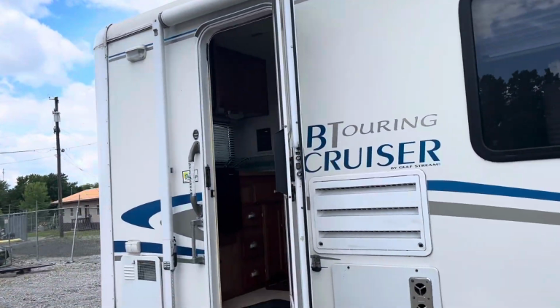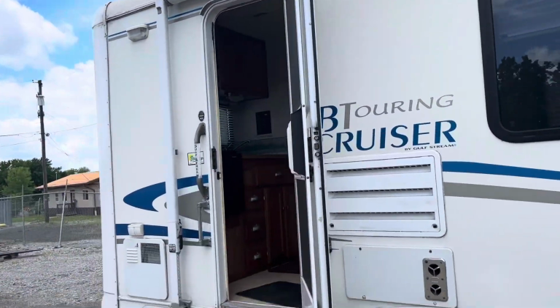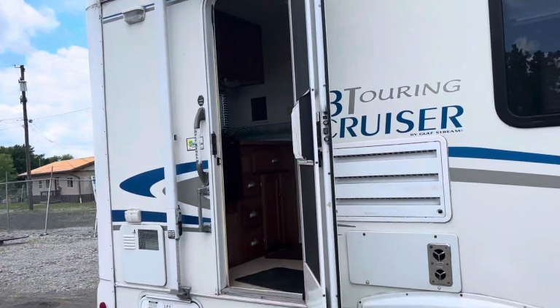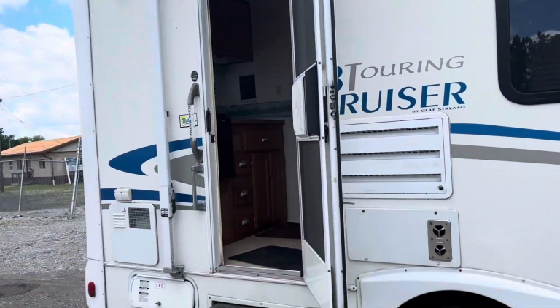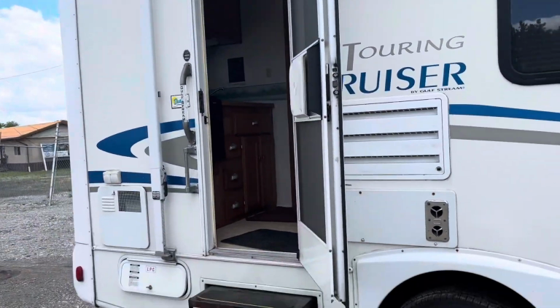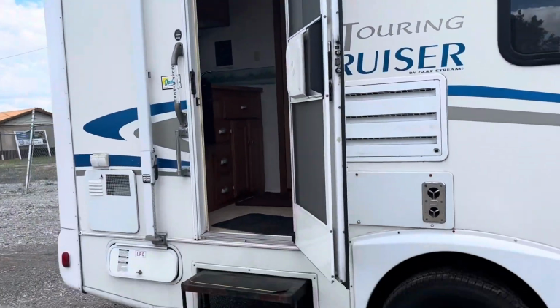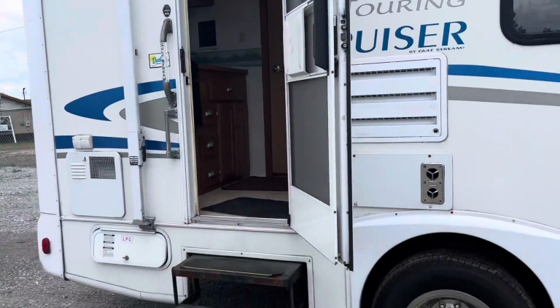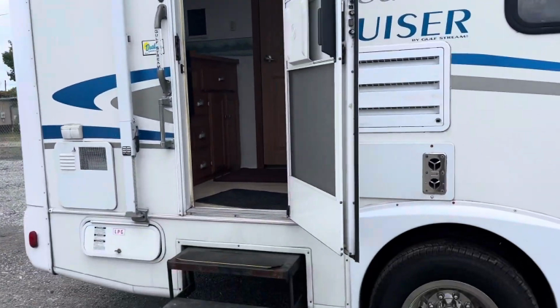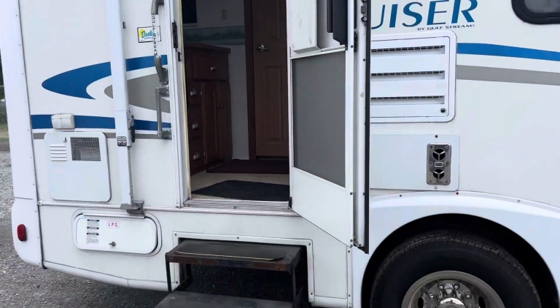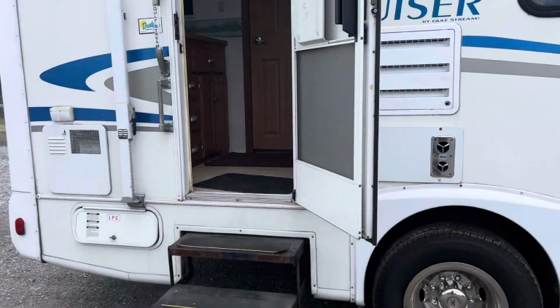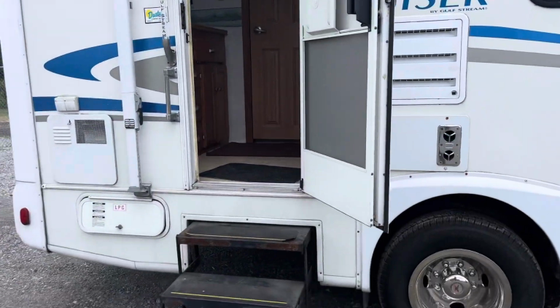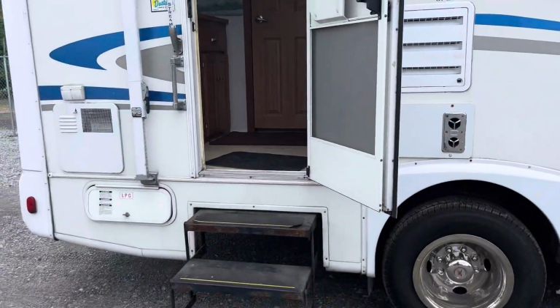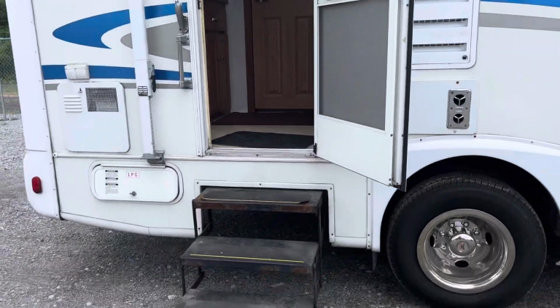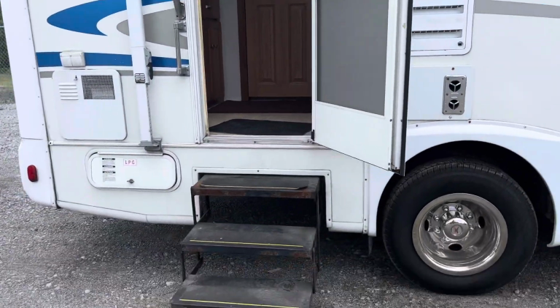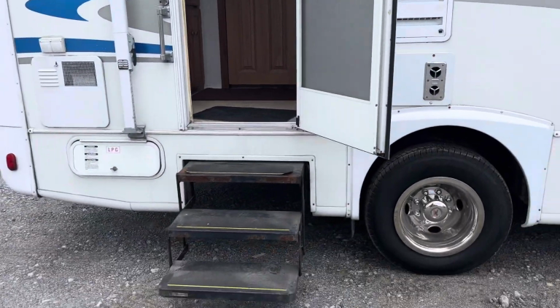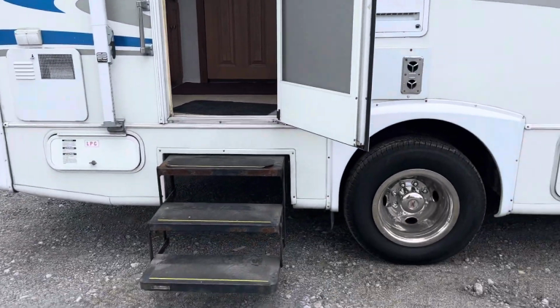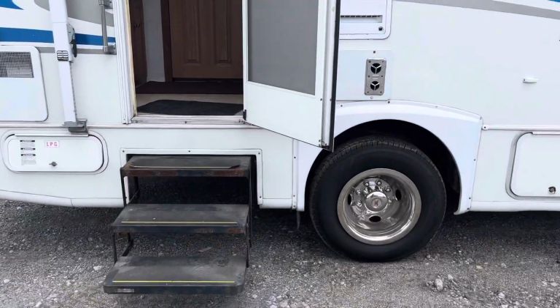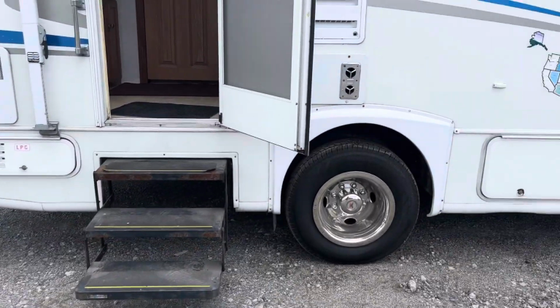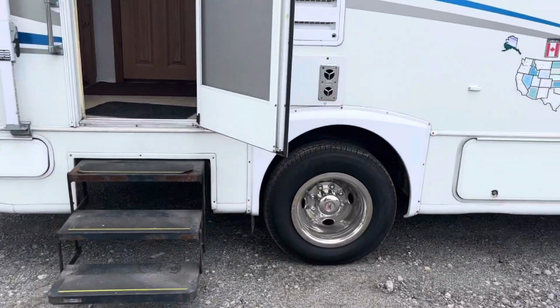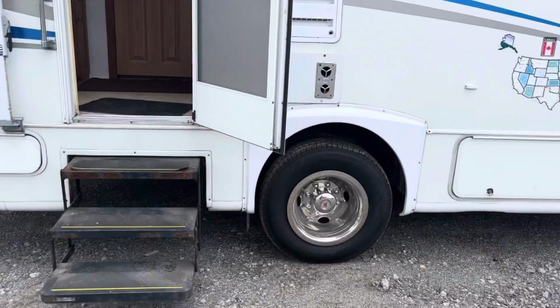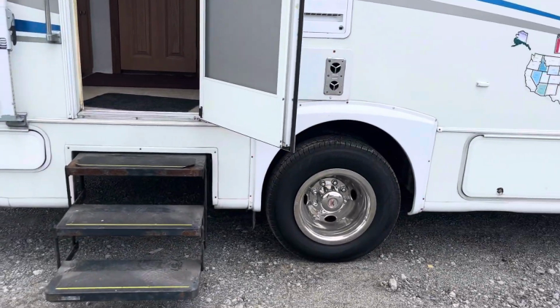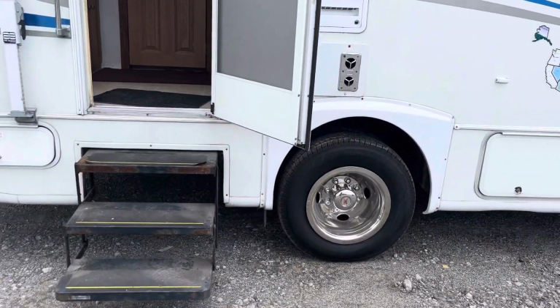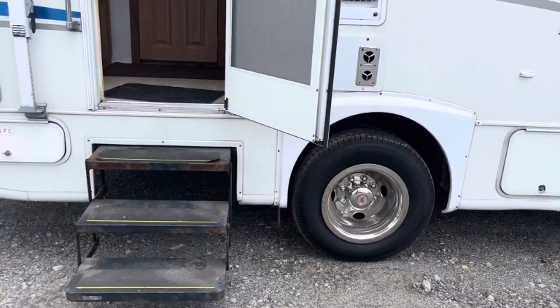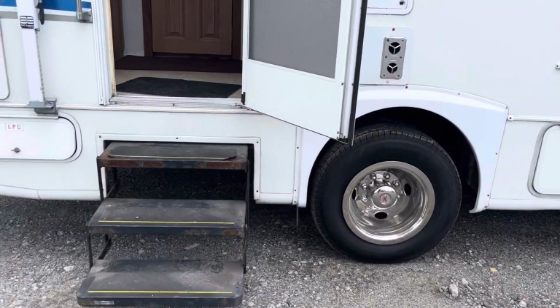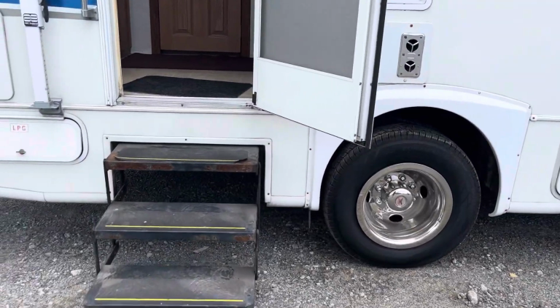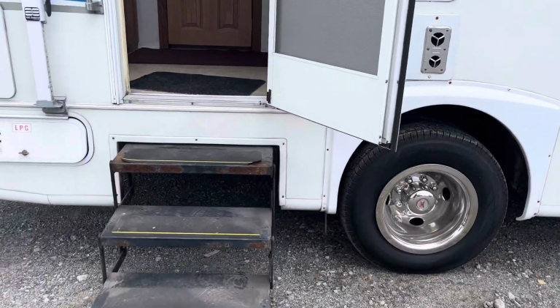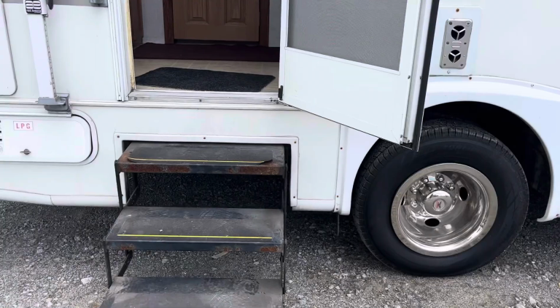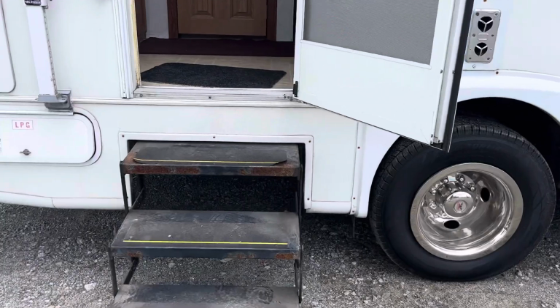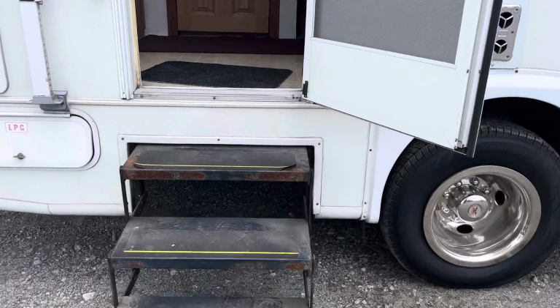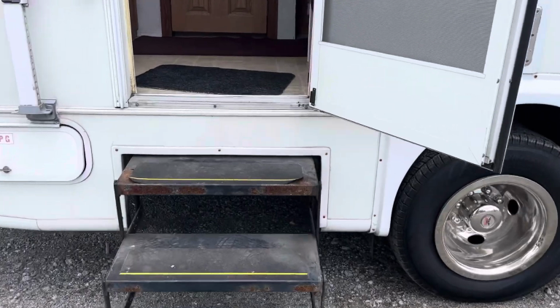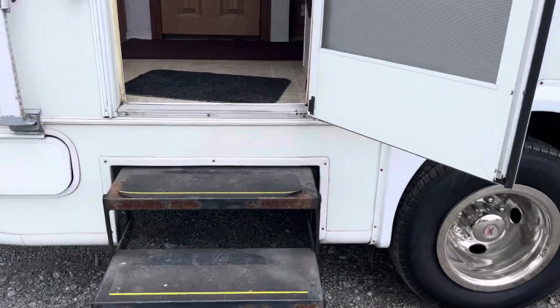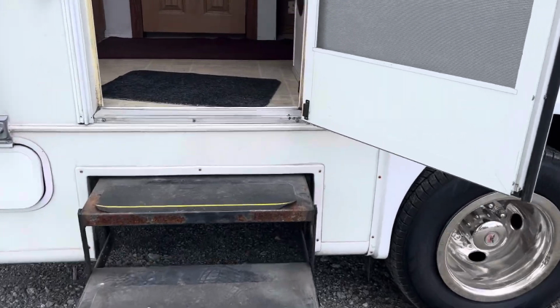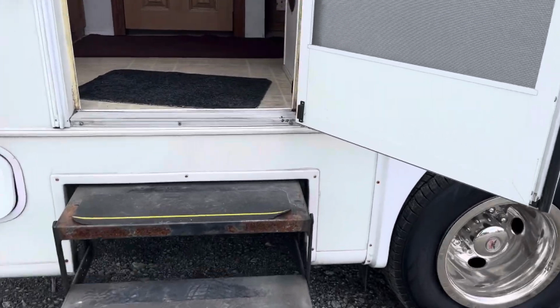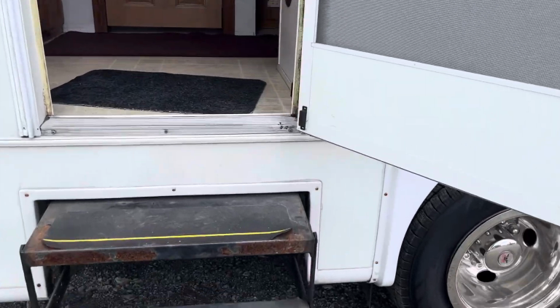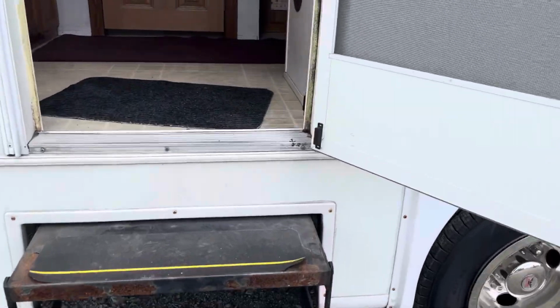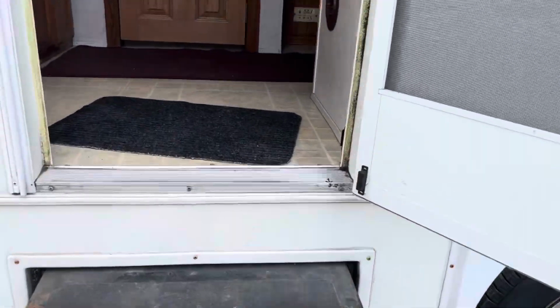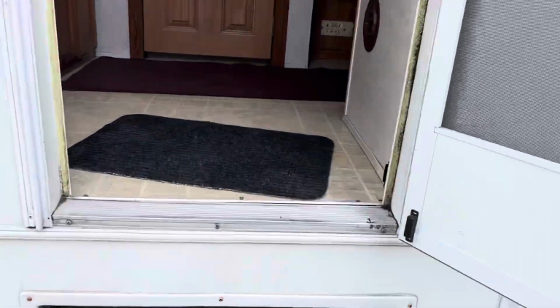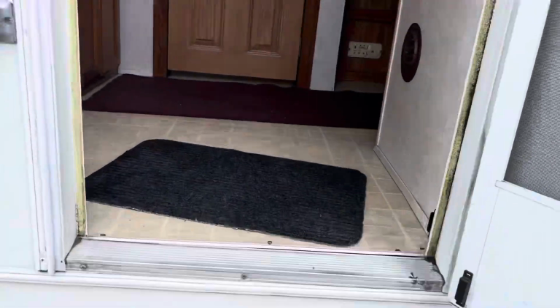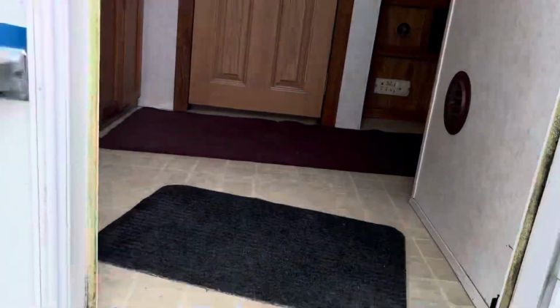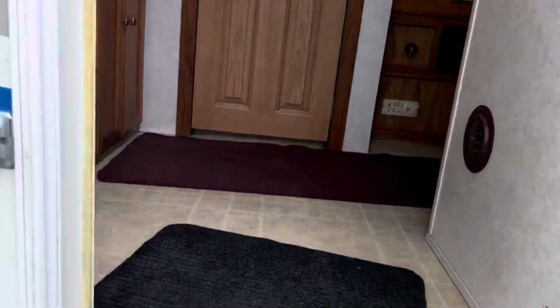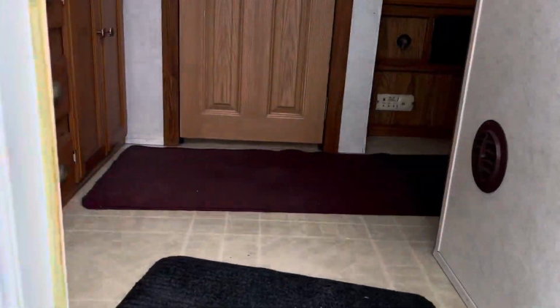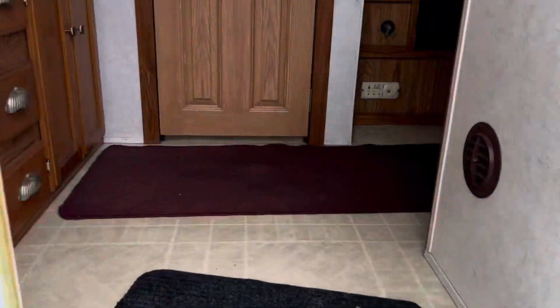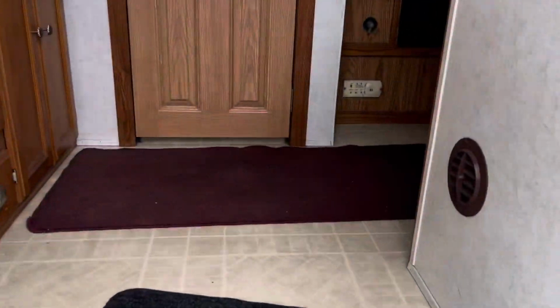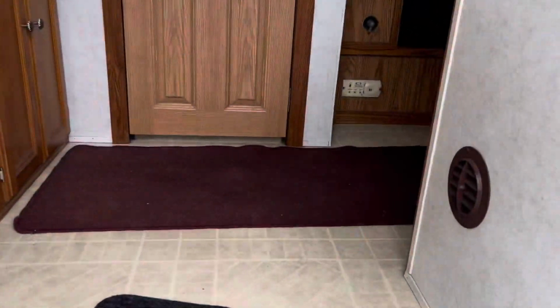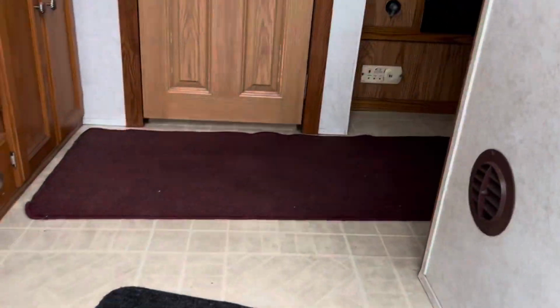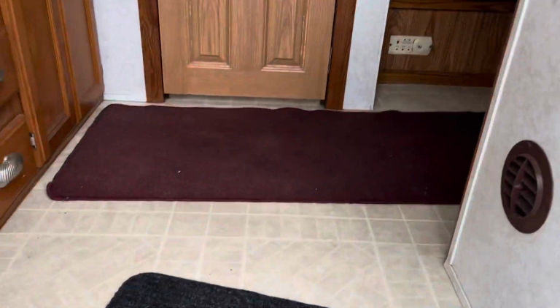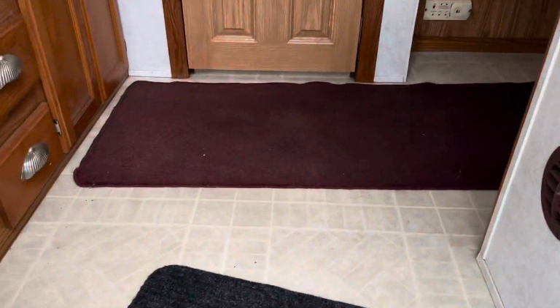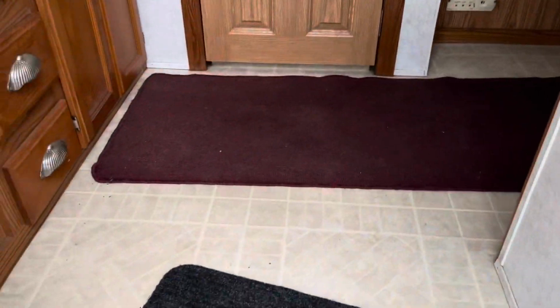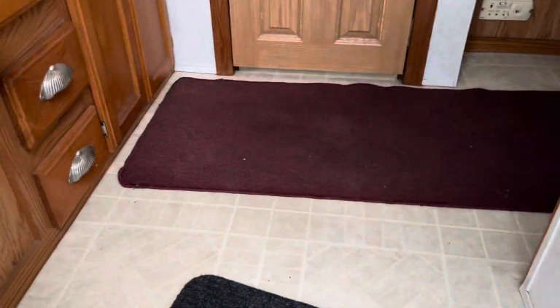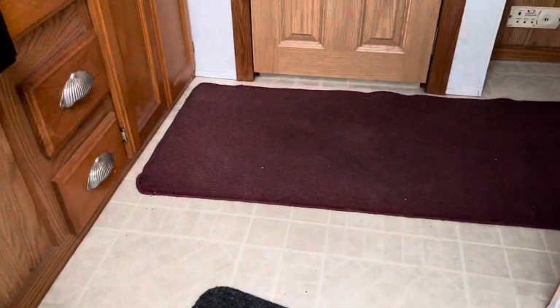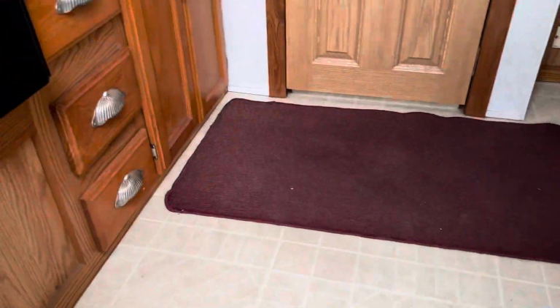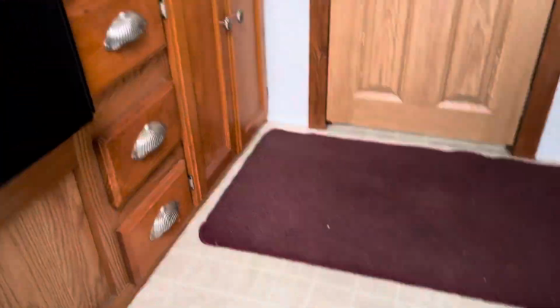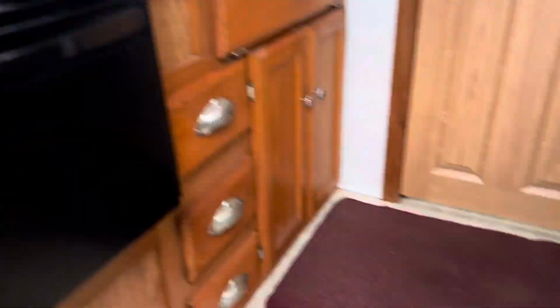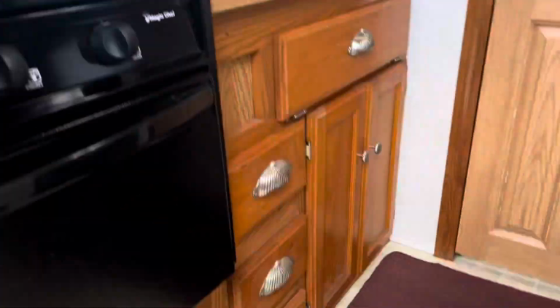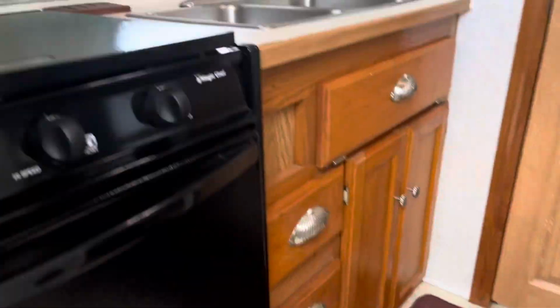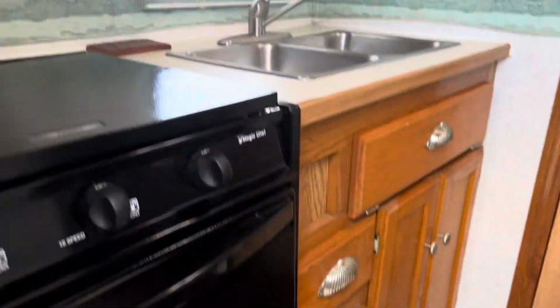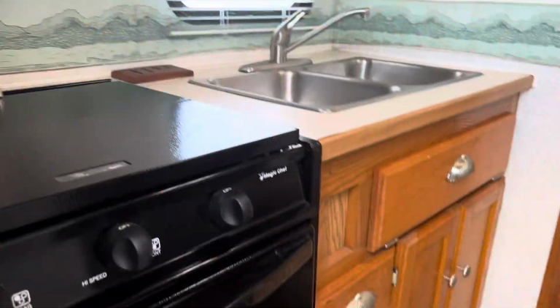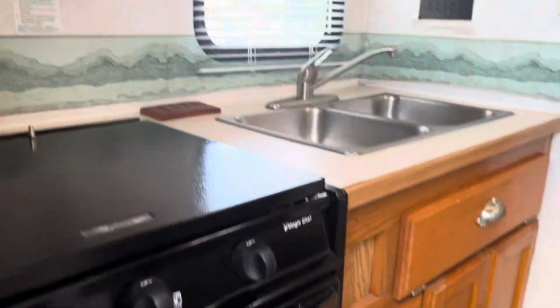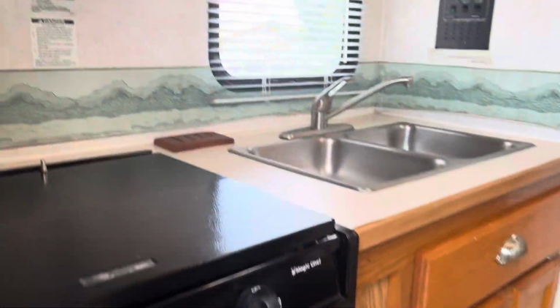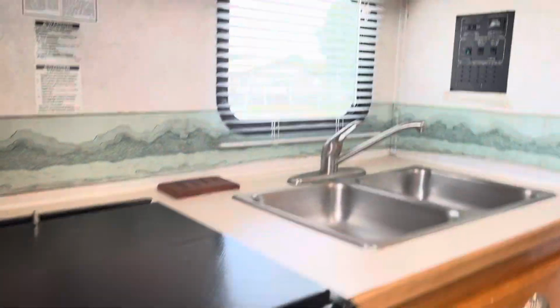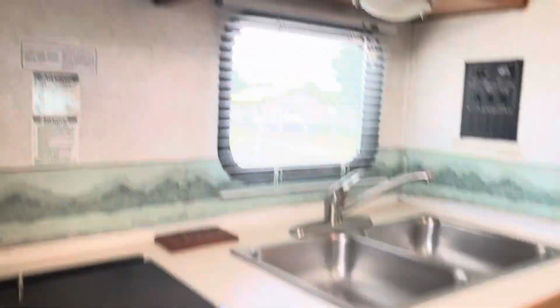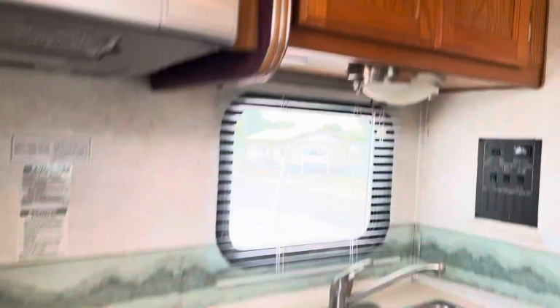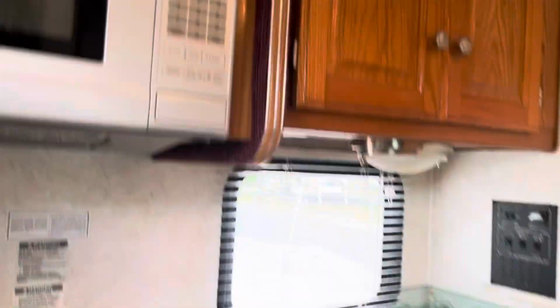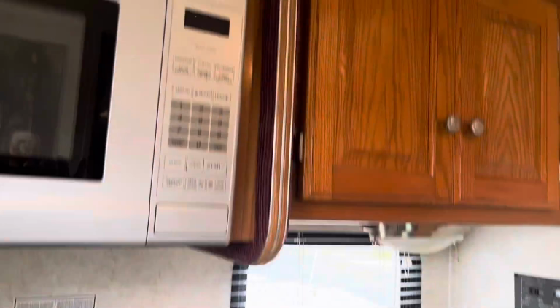It runs and moves and came back from Florida. I'll show you the inside here — it's really clean.